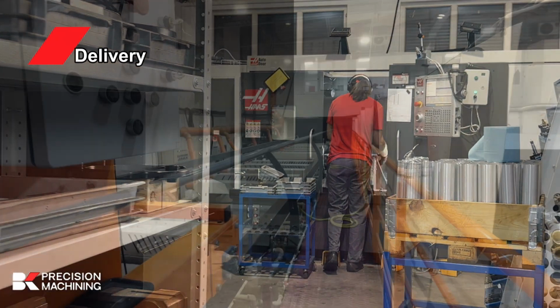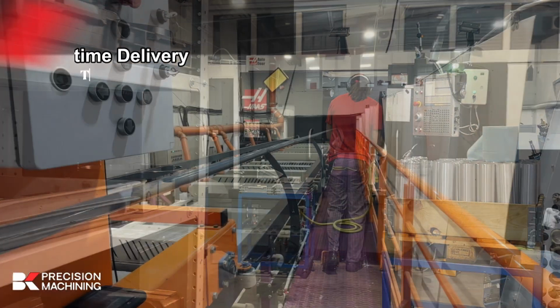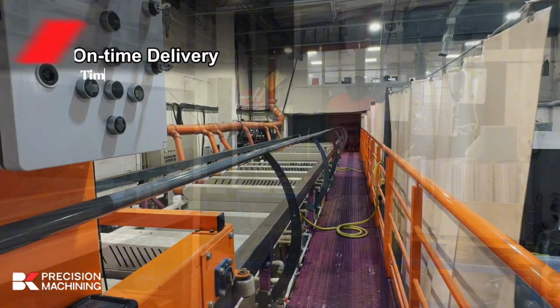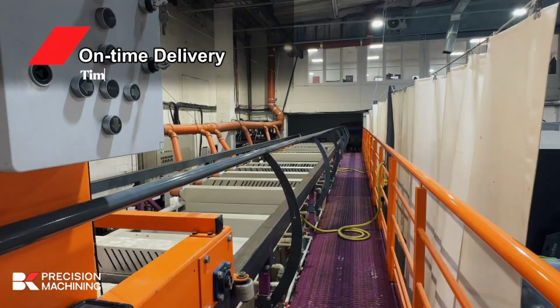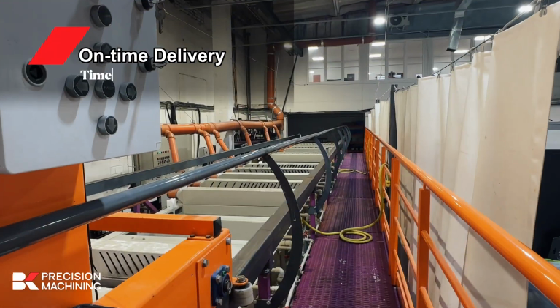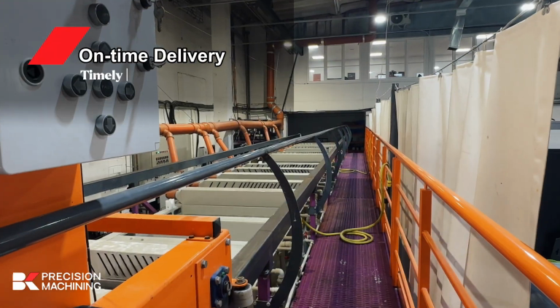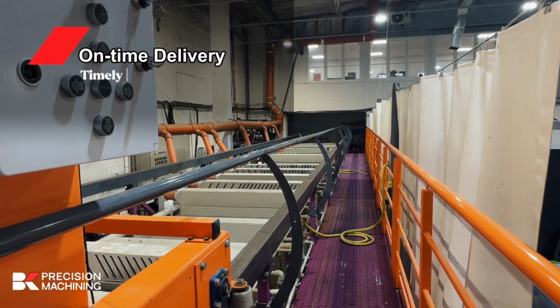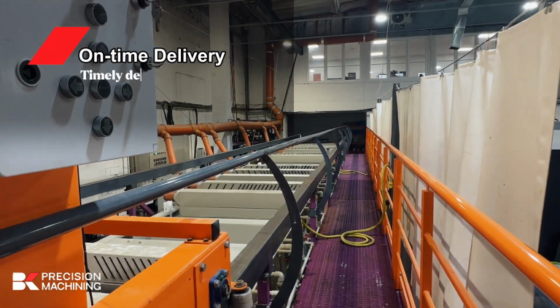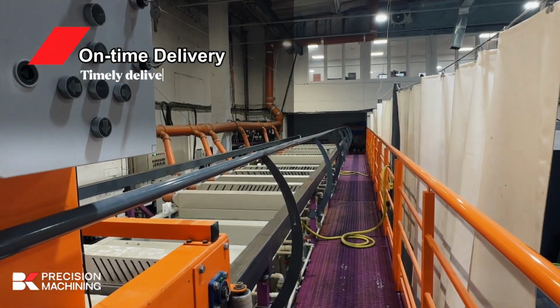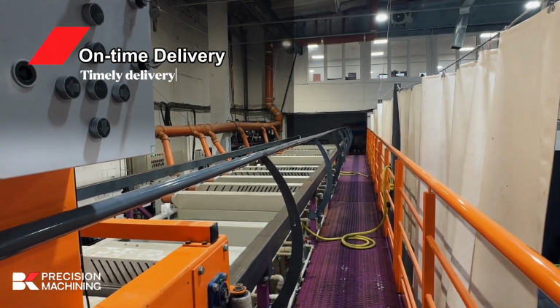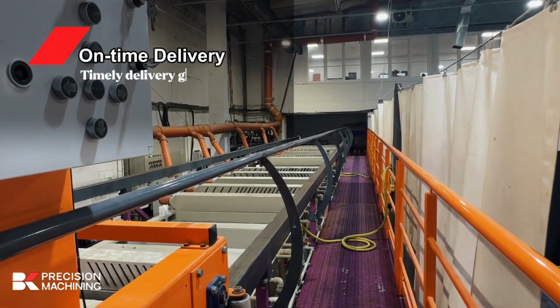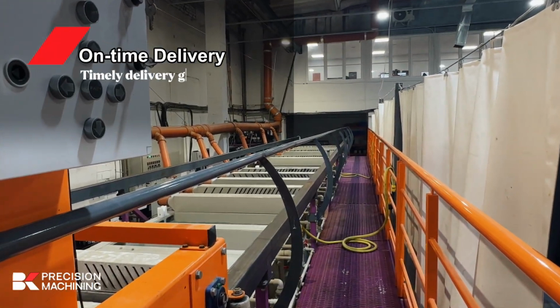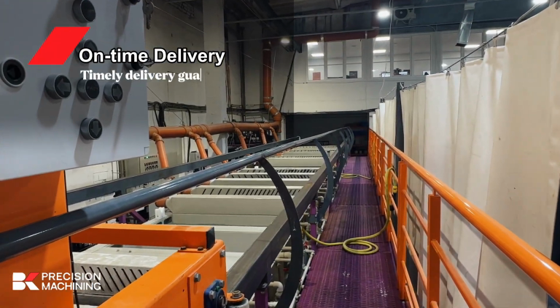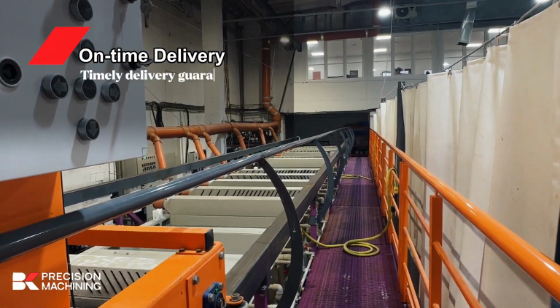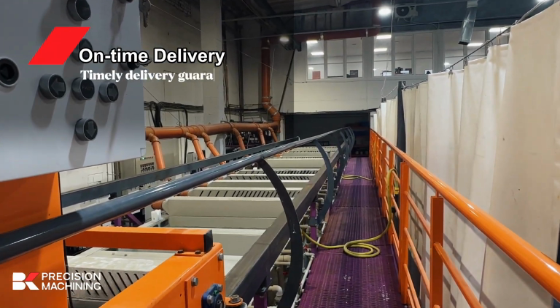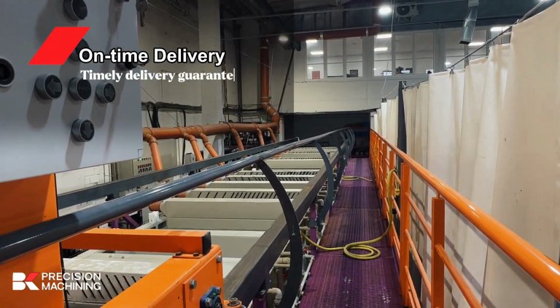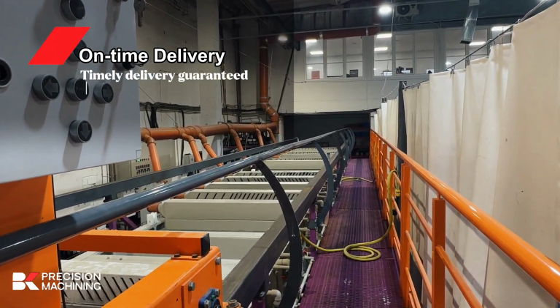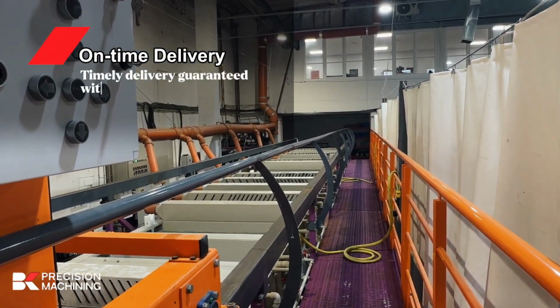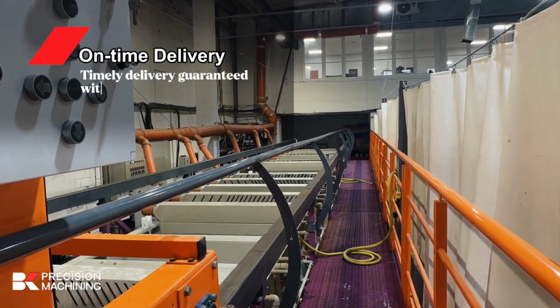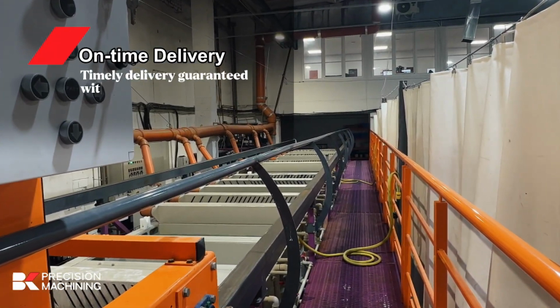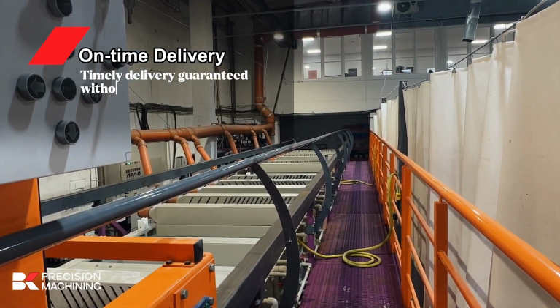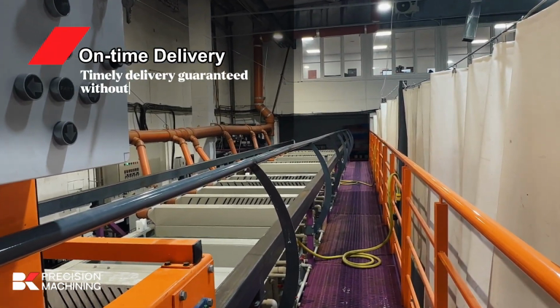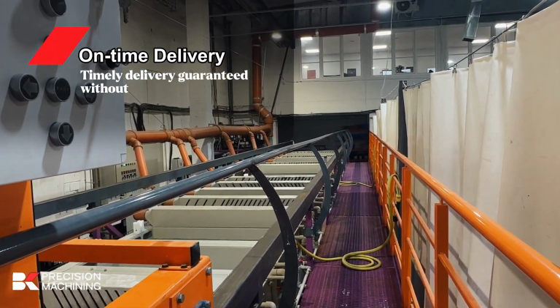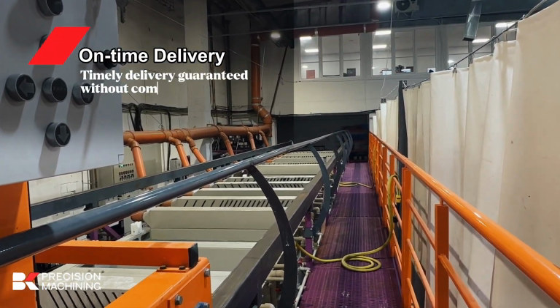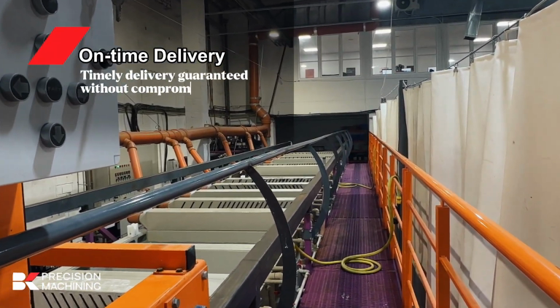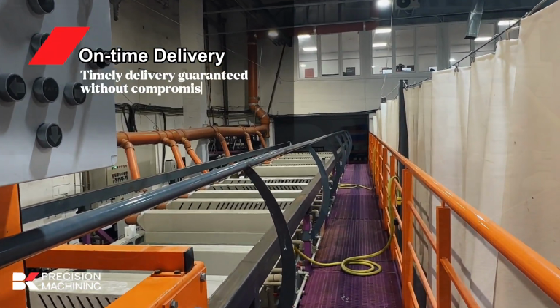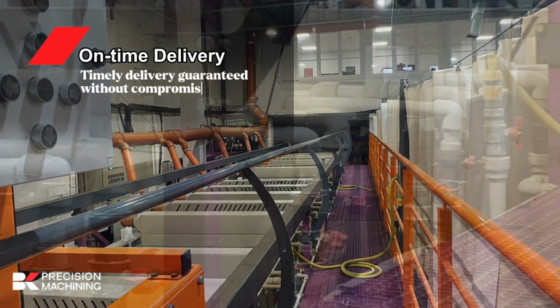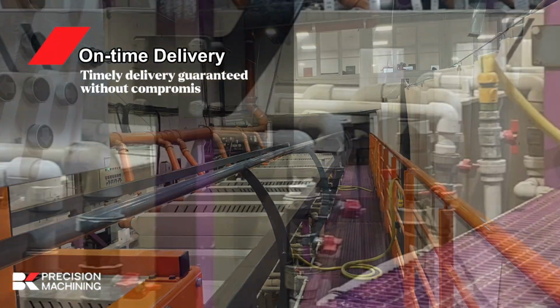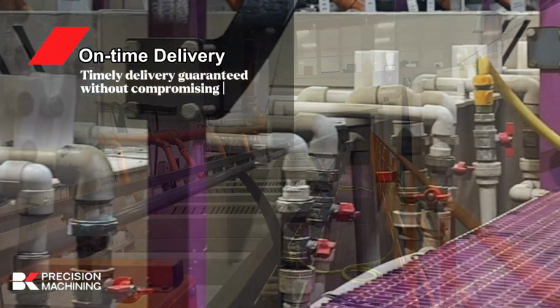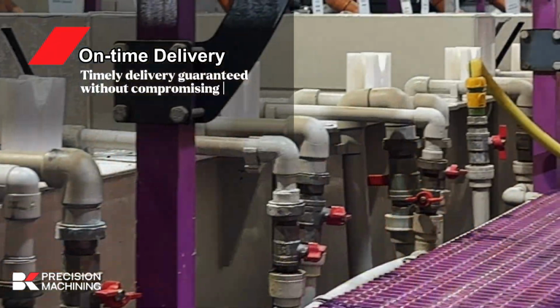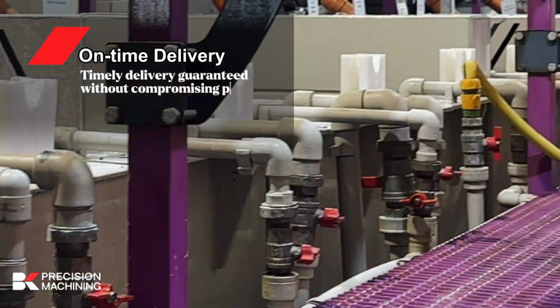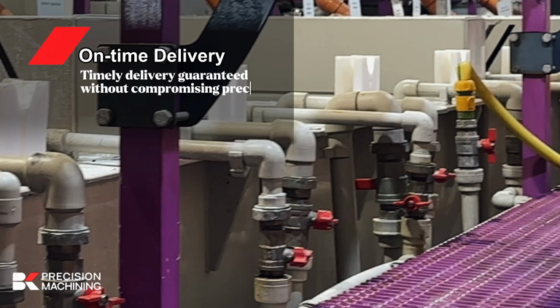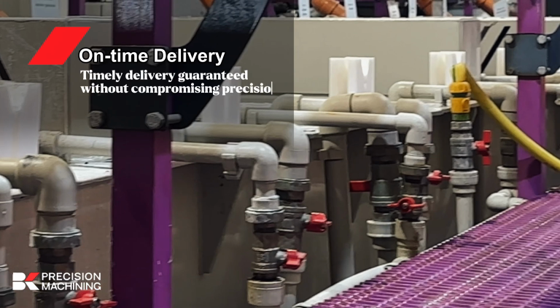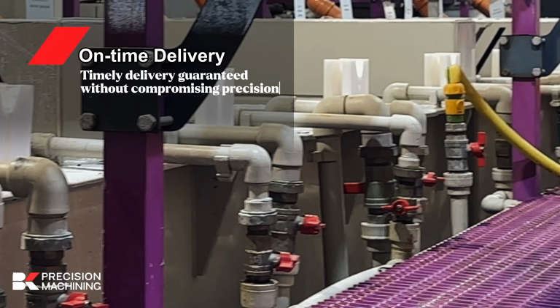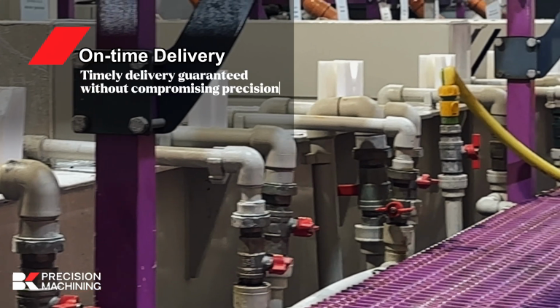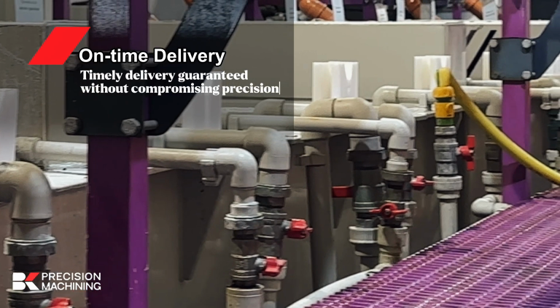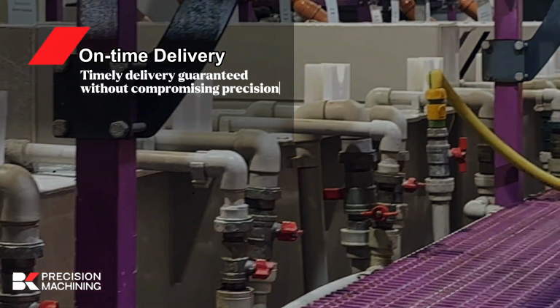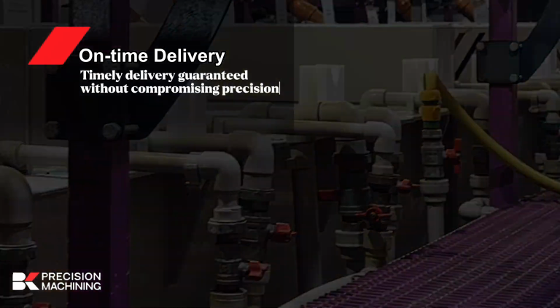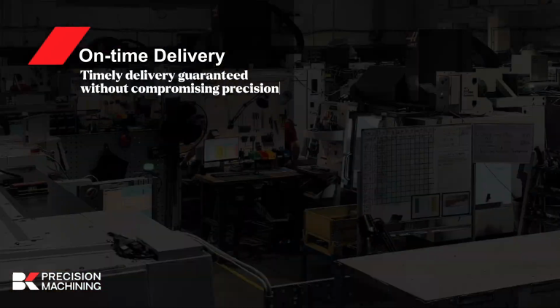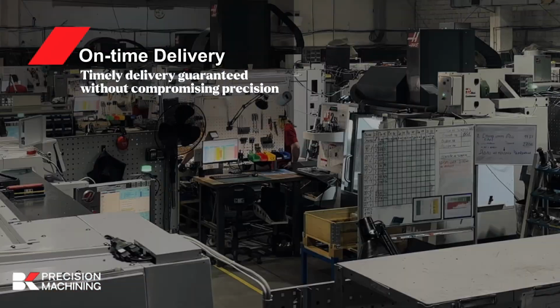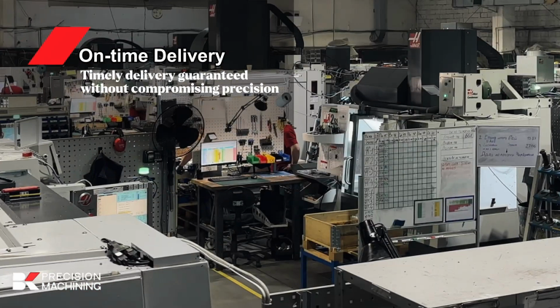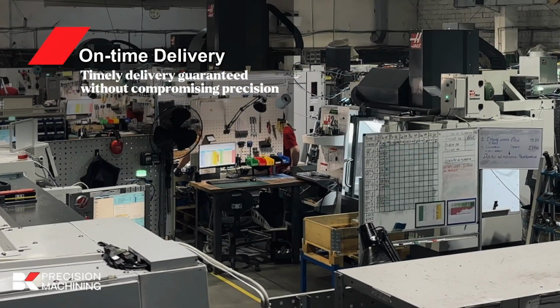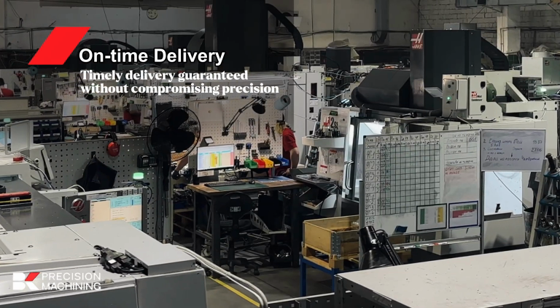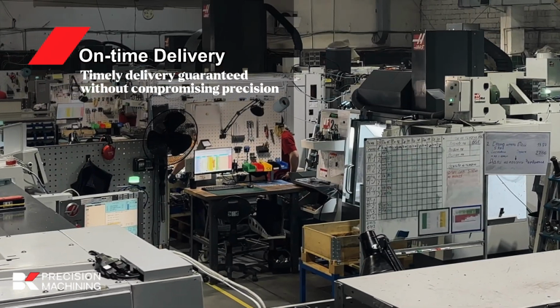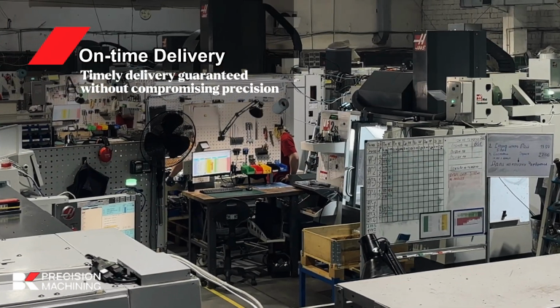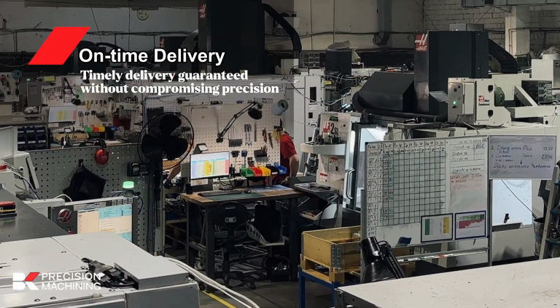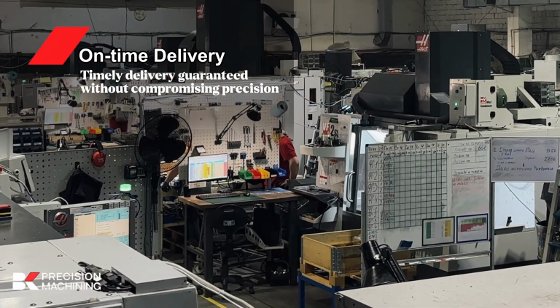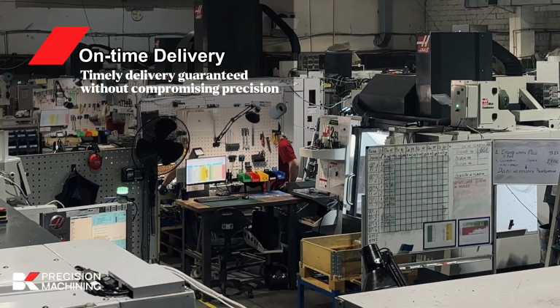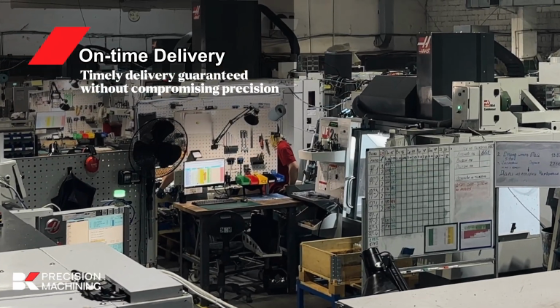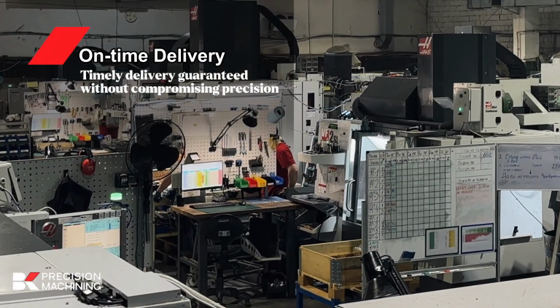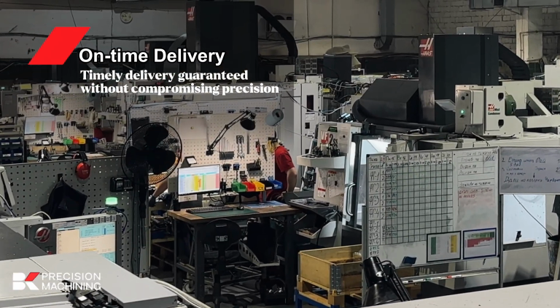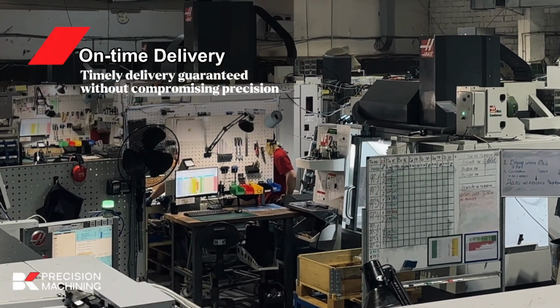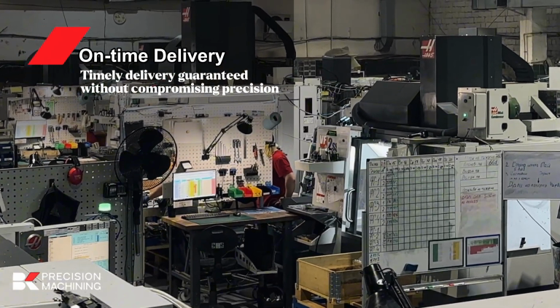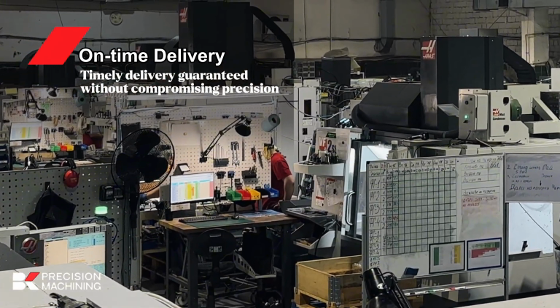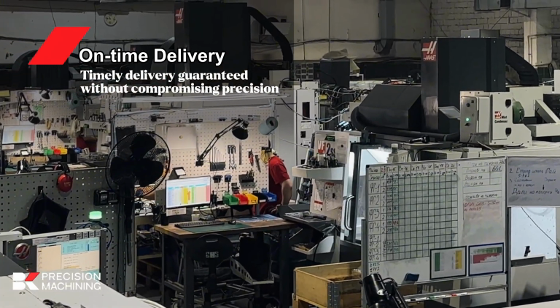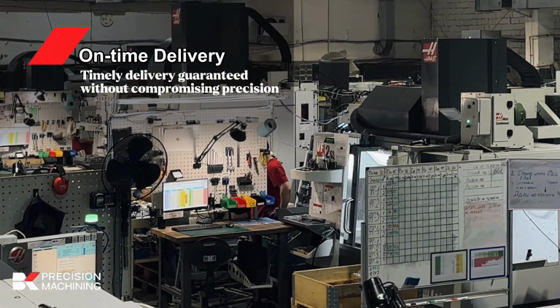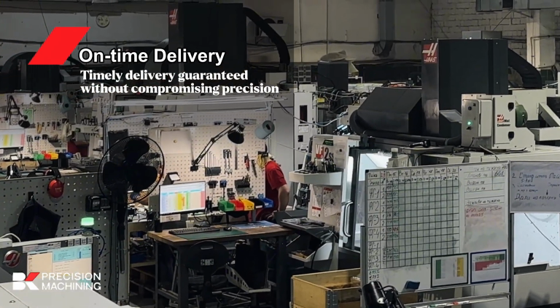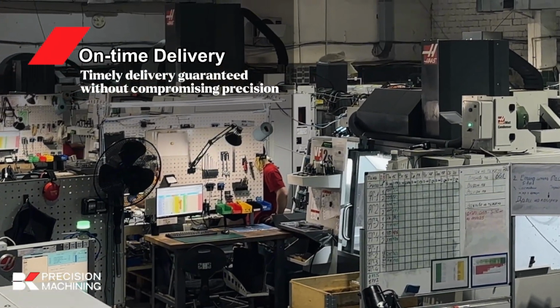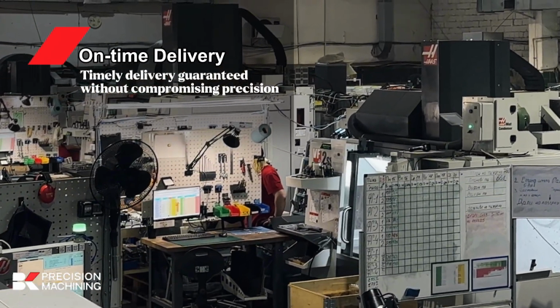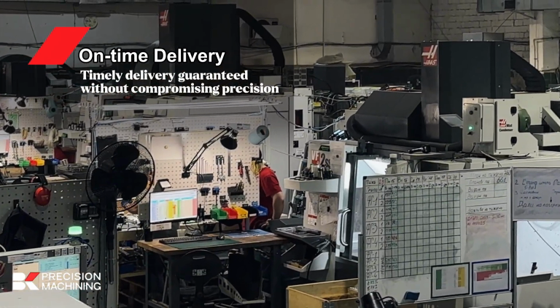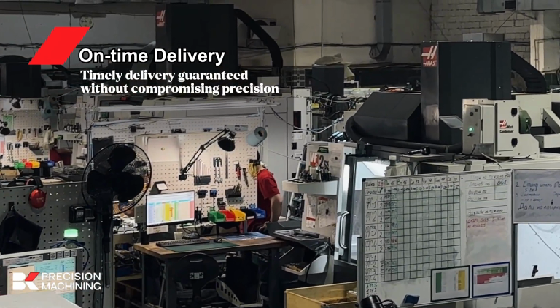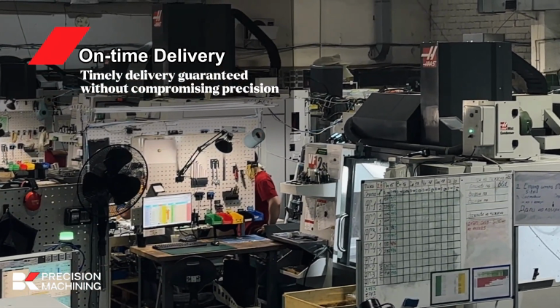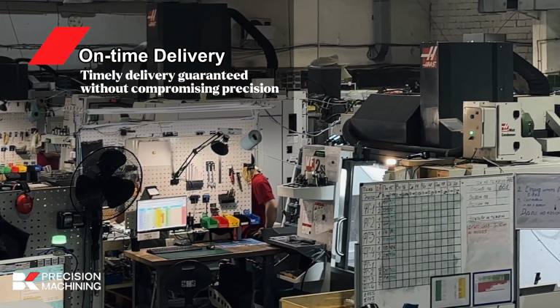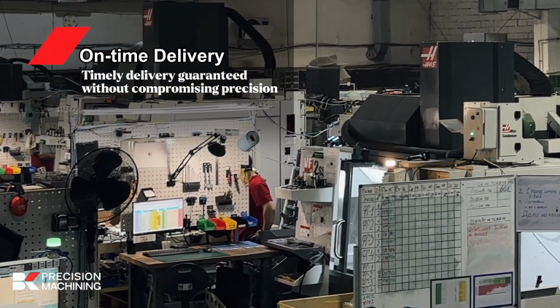Timely delivery. Recognizing the importance of deadlines, our streamlined processes ensure on-time project delivery without compromising precision.